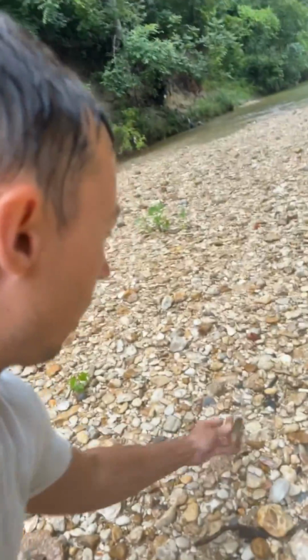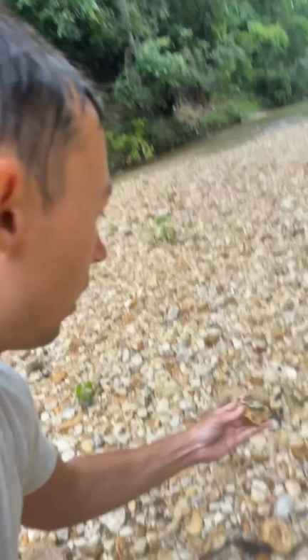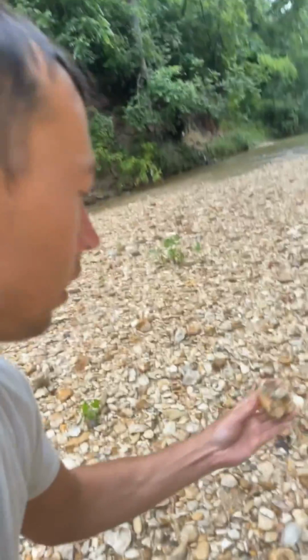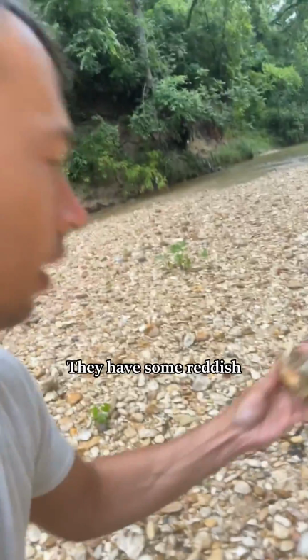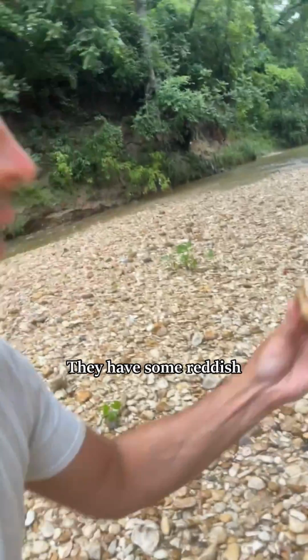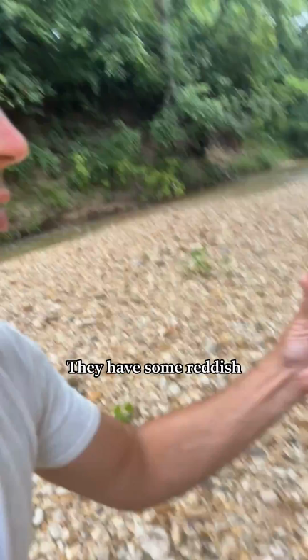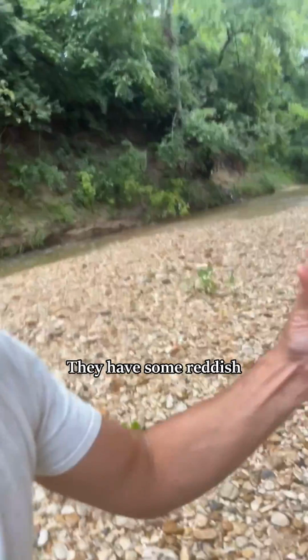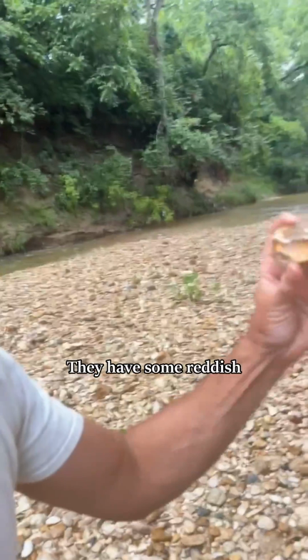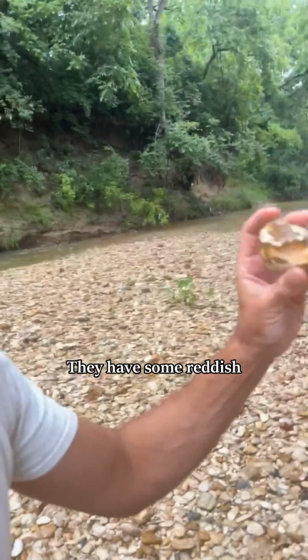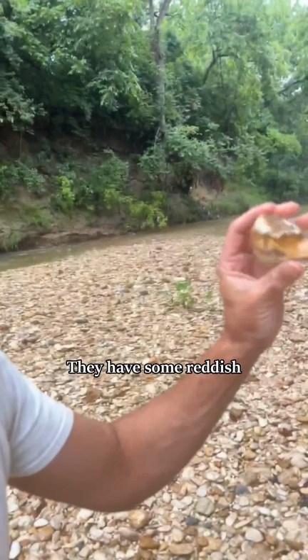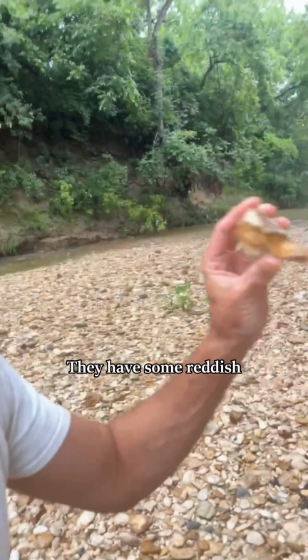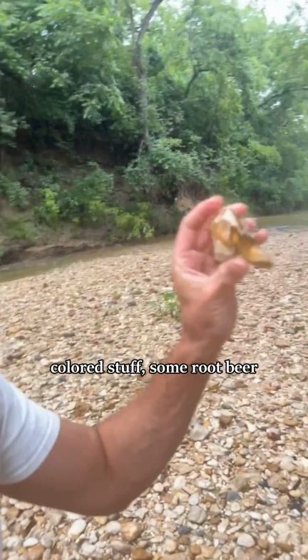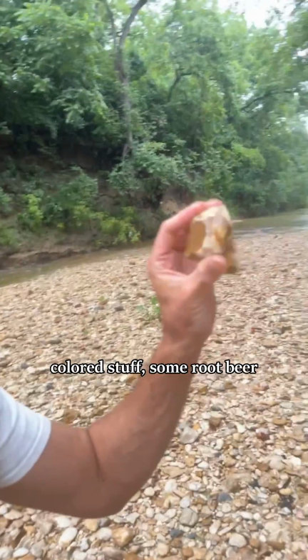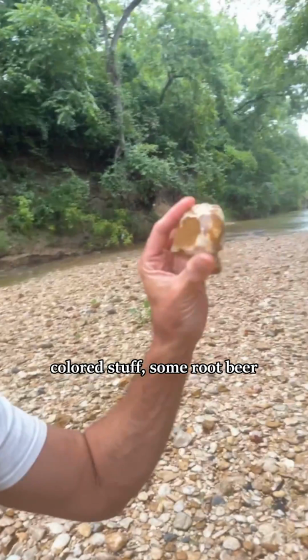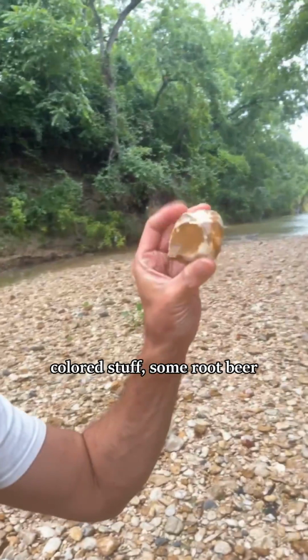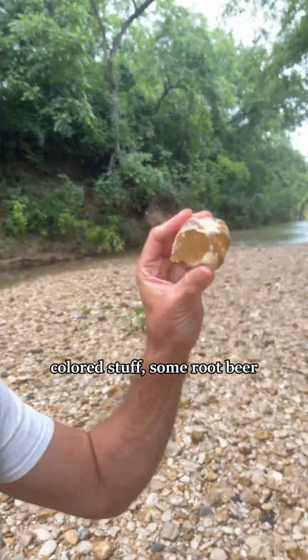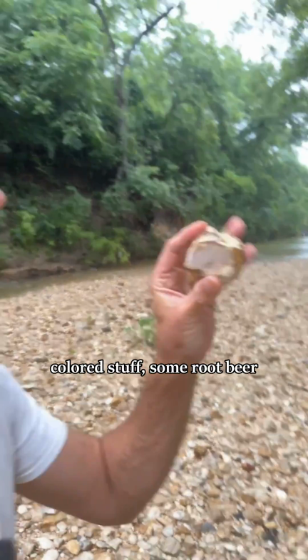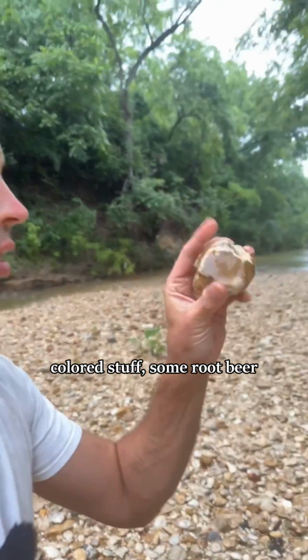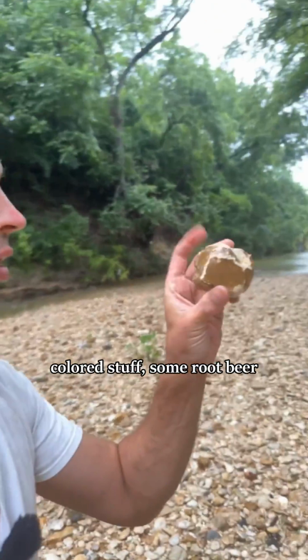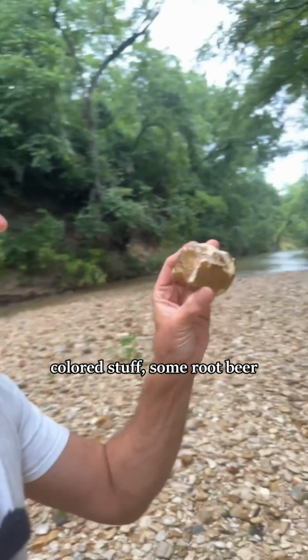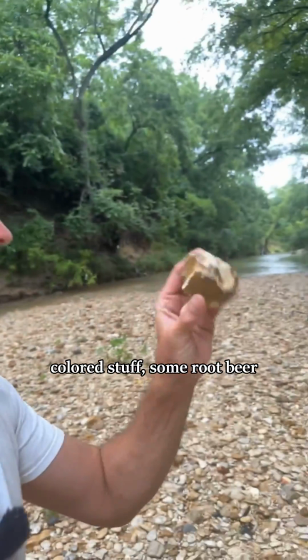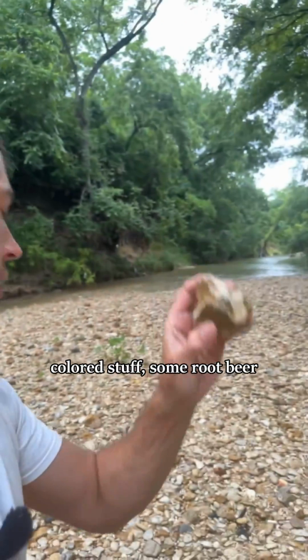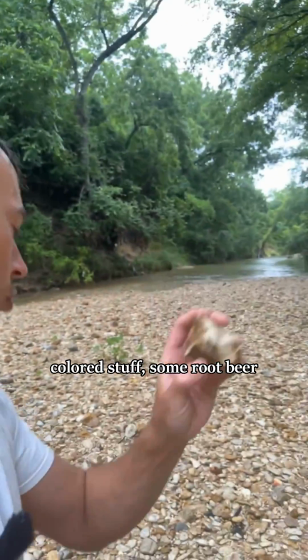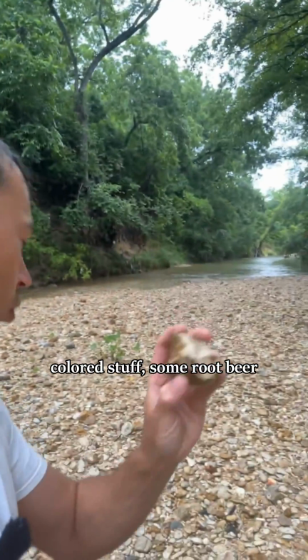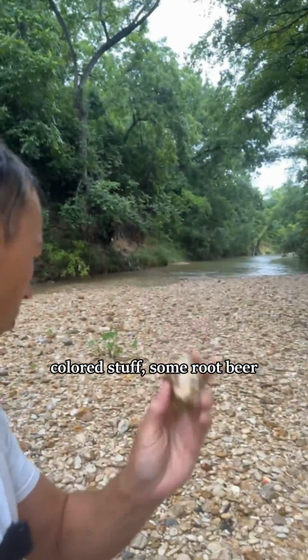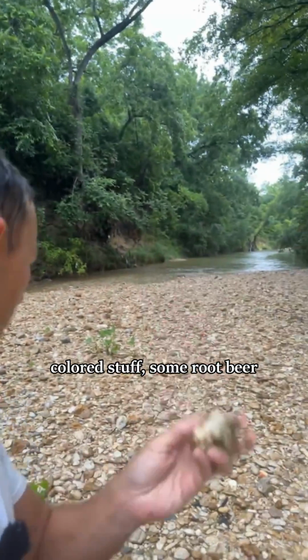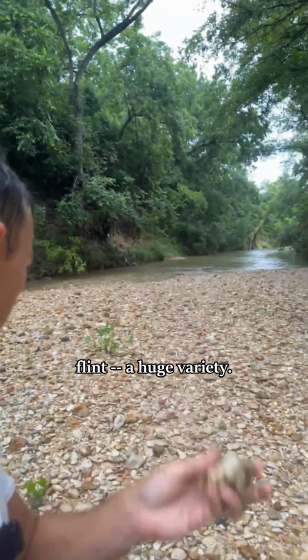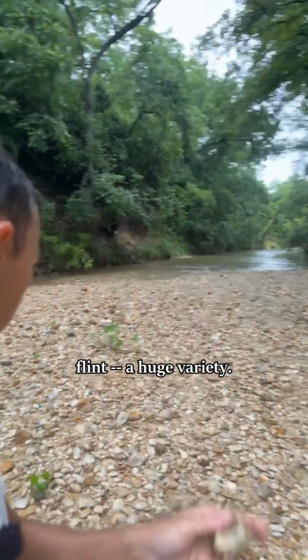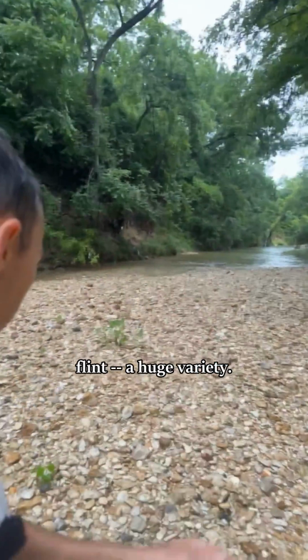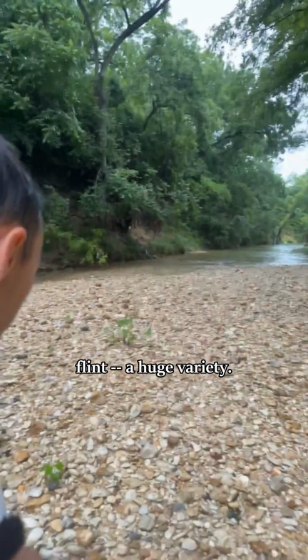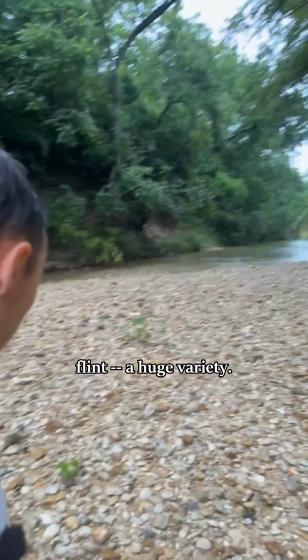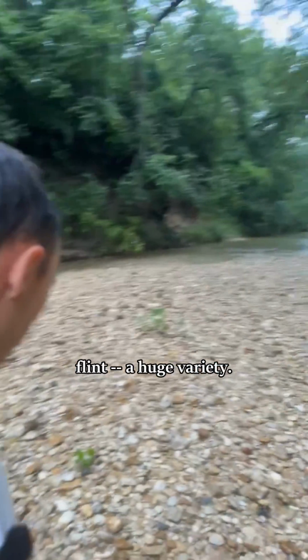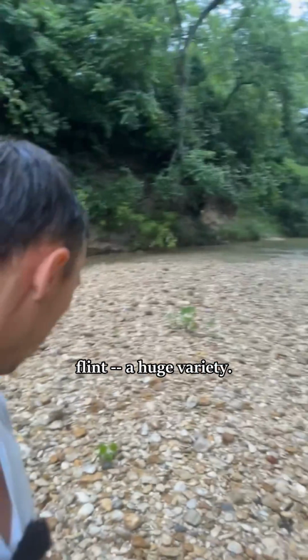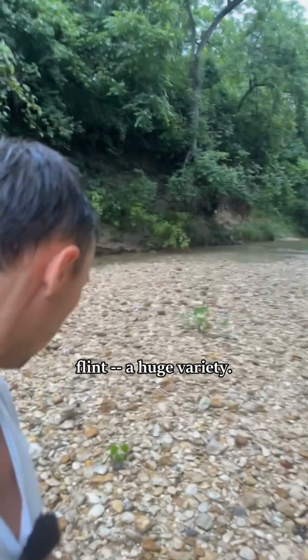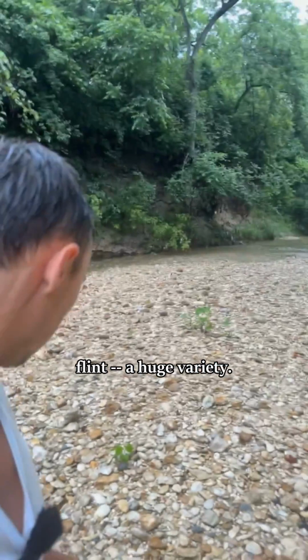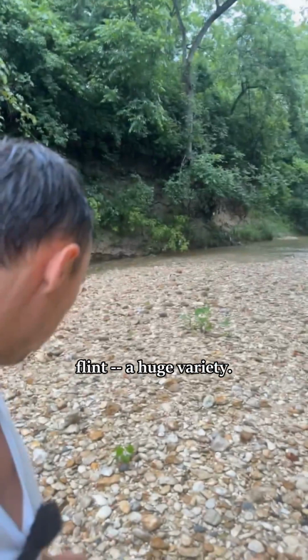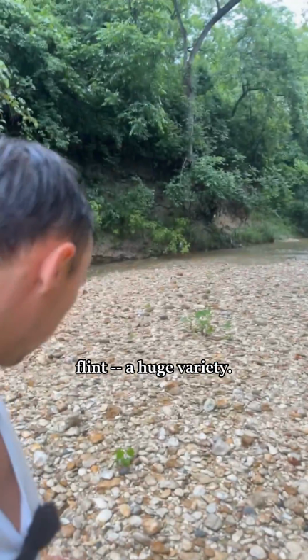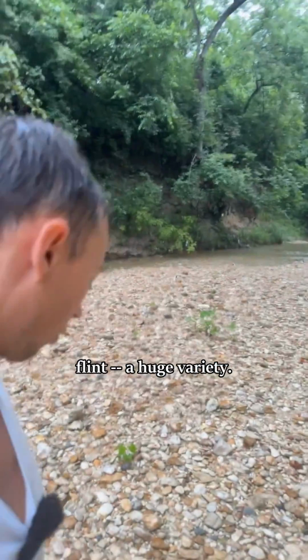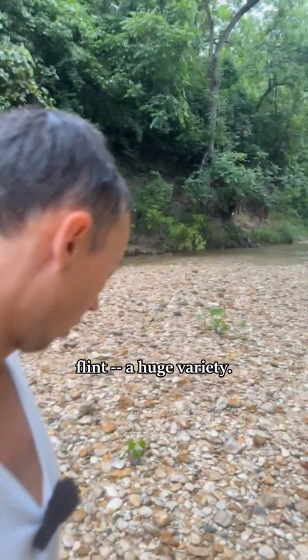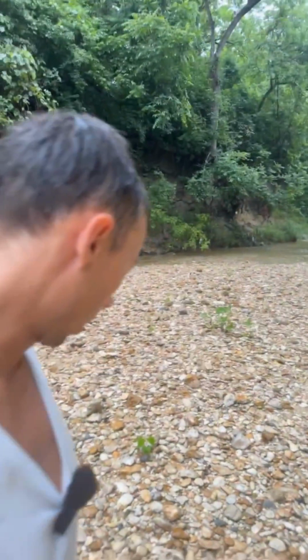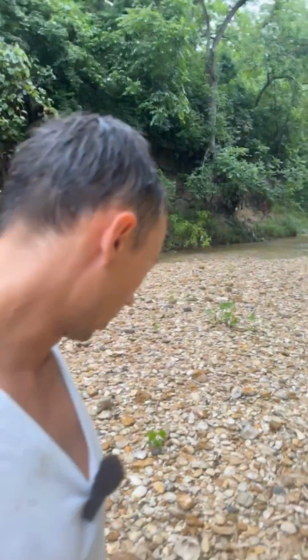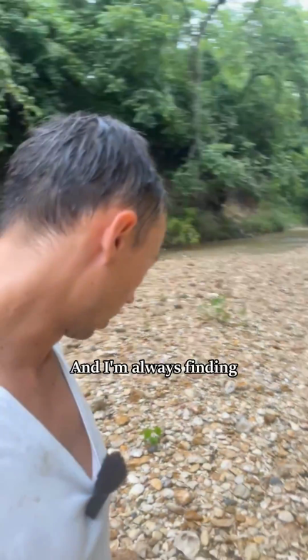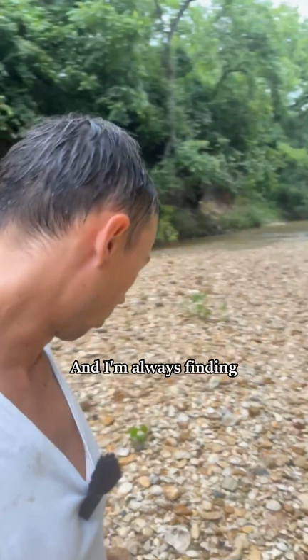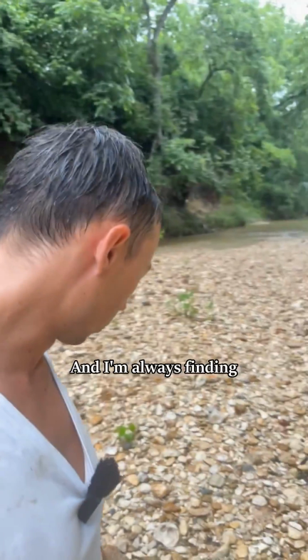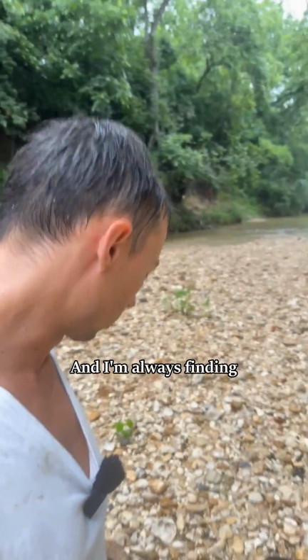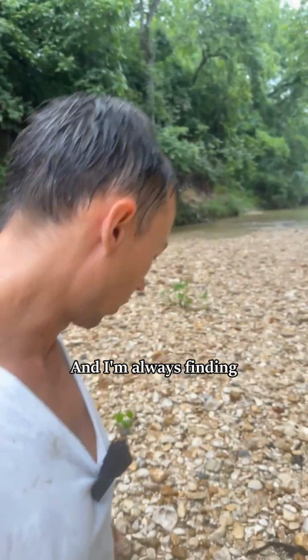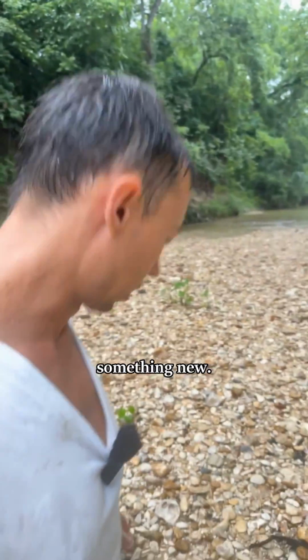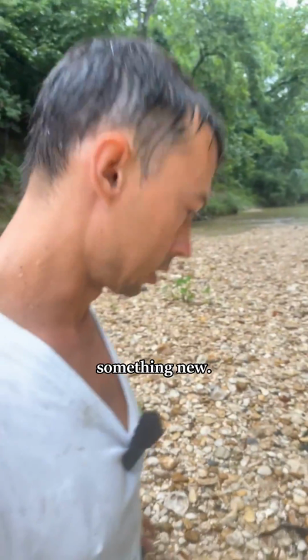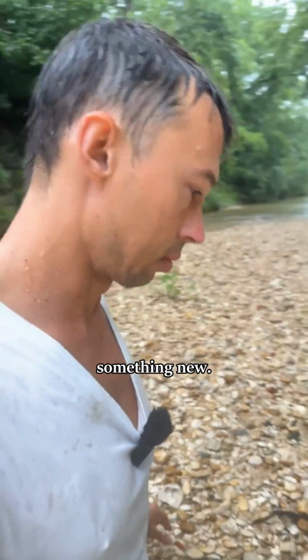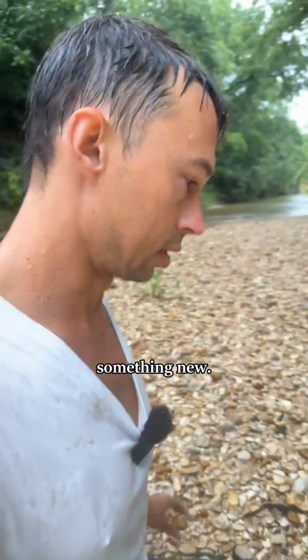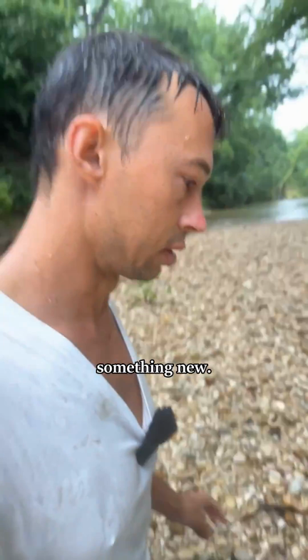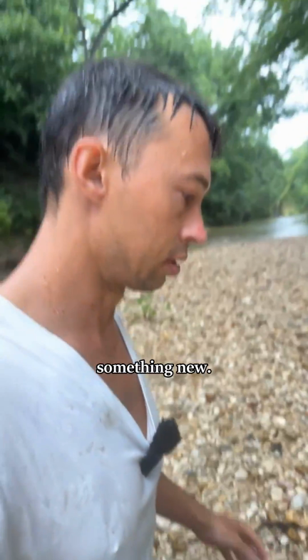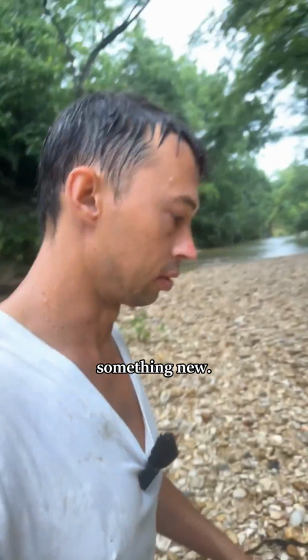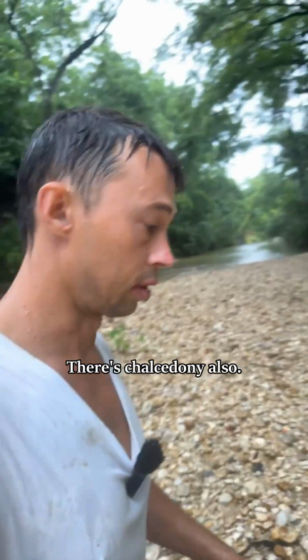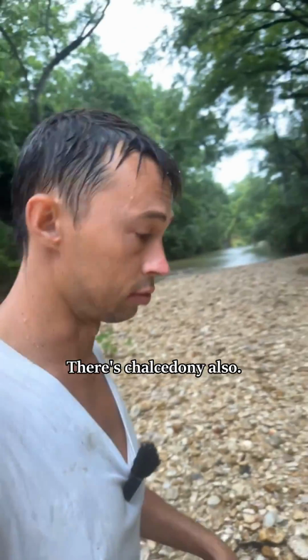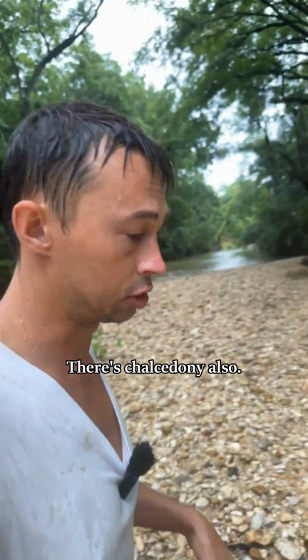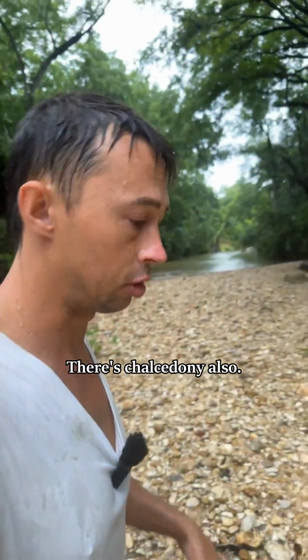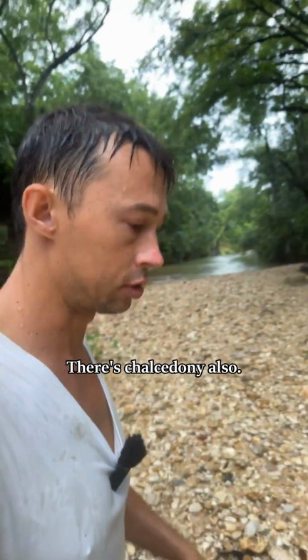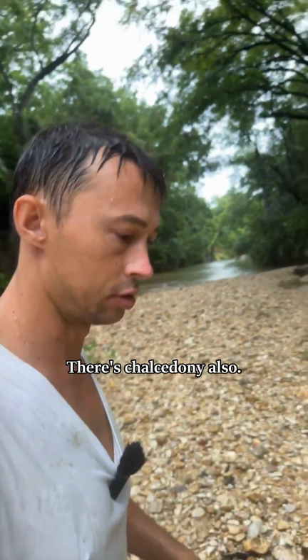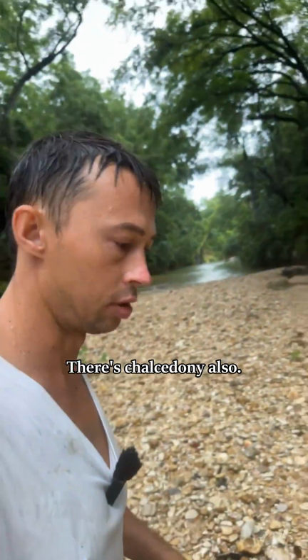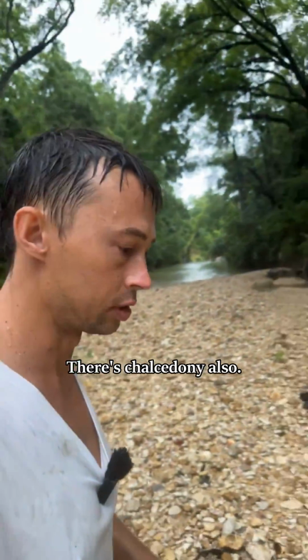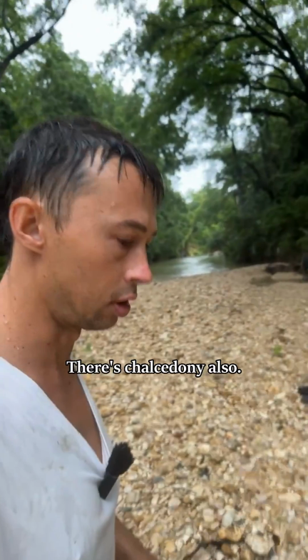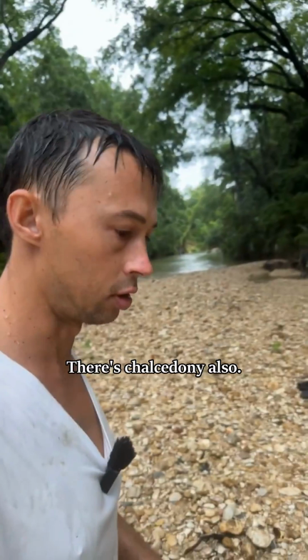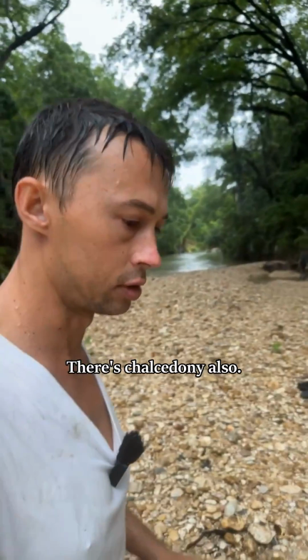They have some reddish colored stuff, some root beer flint. Huge variety and I'm always finding something new. That's Chalcedony also.